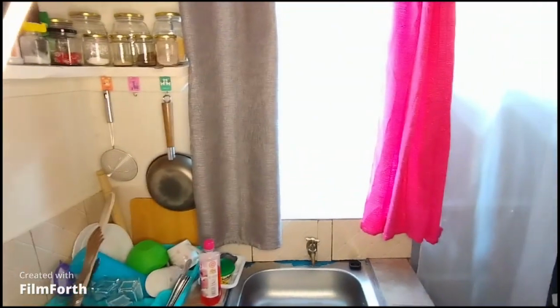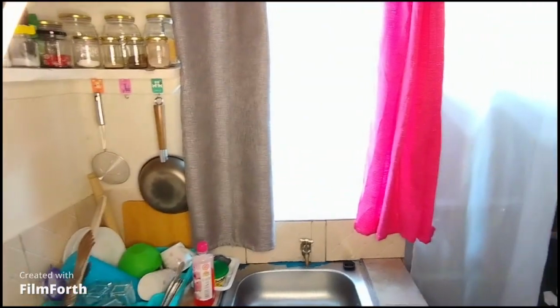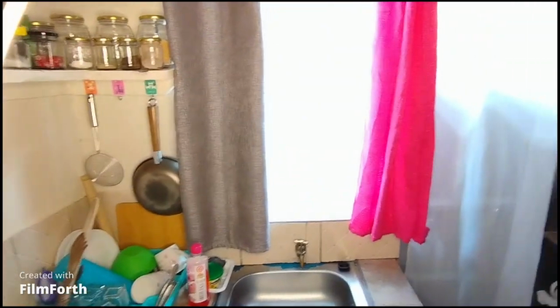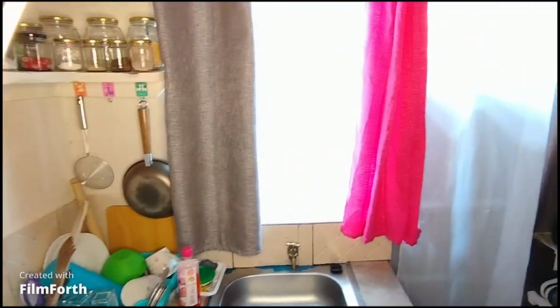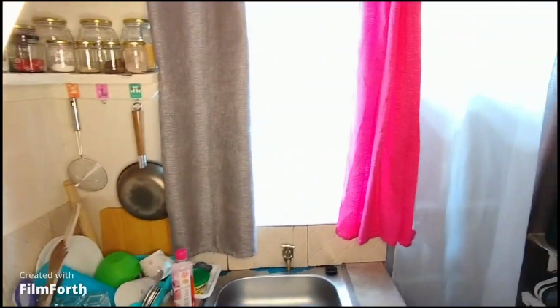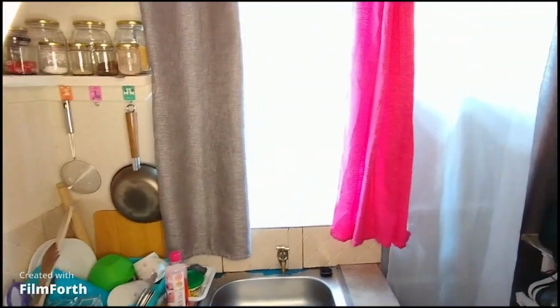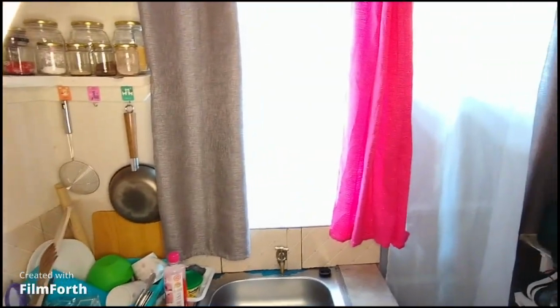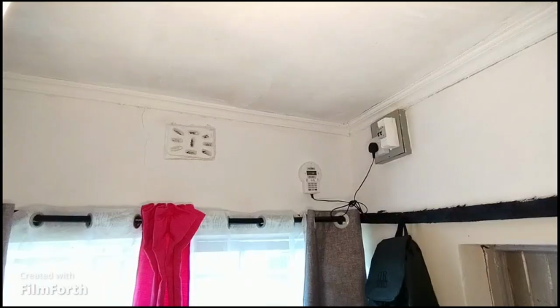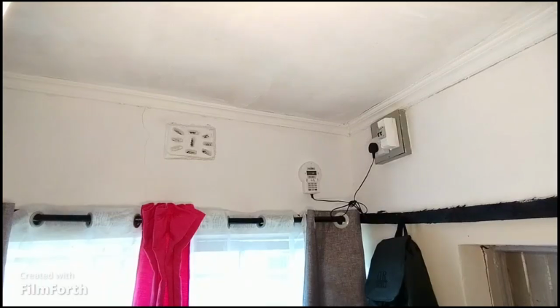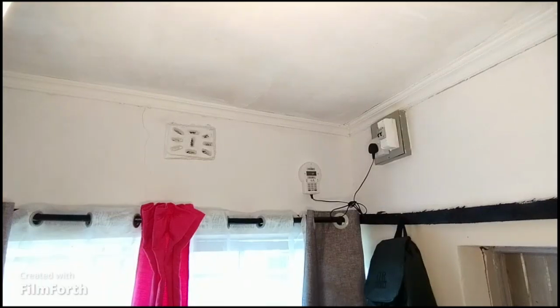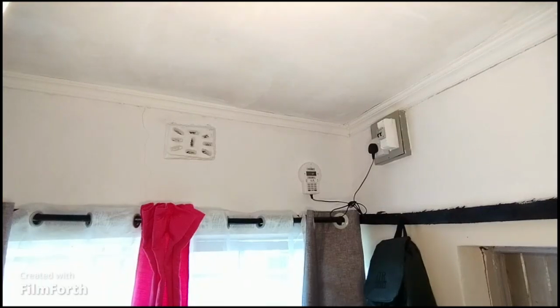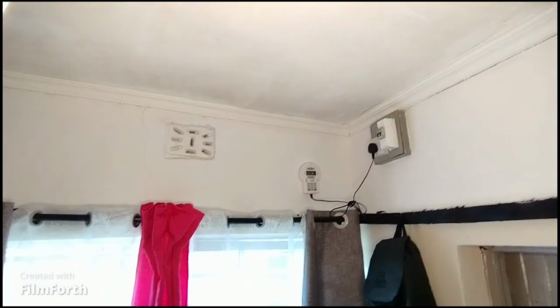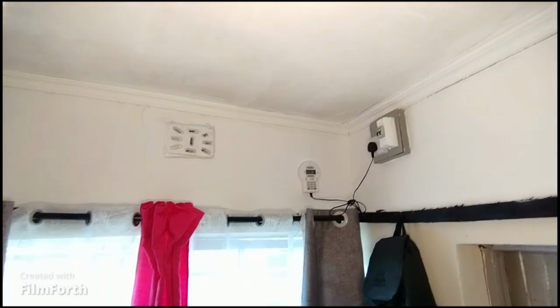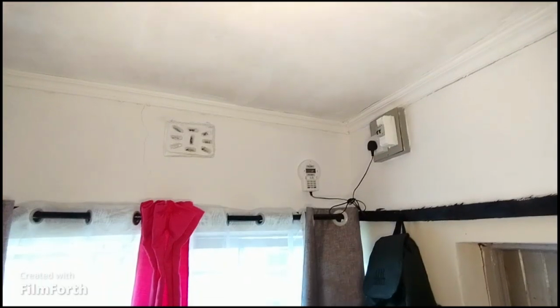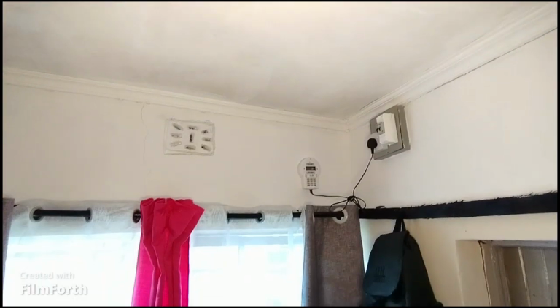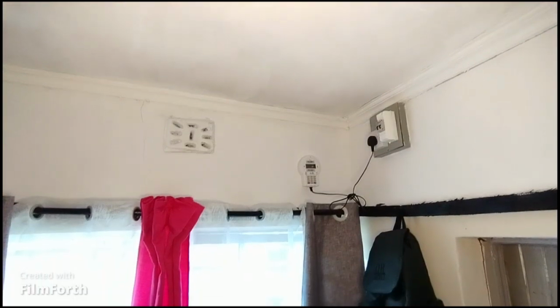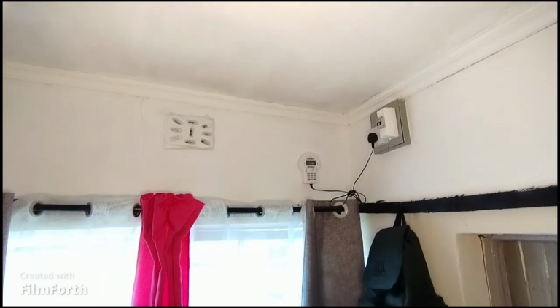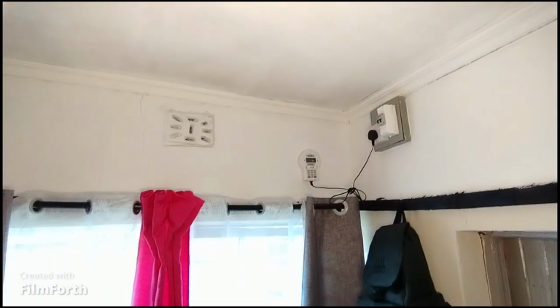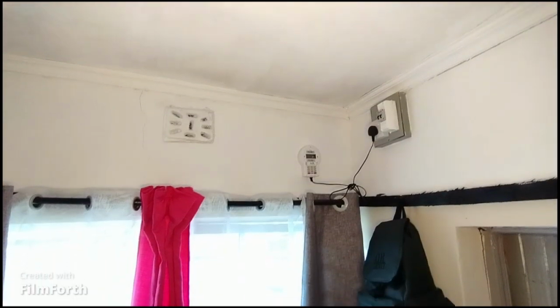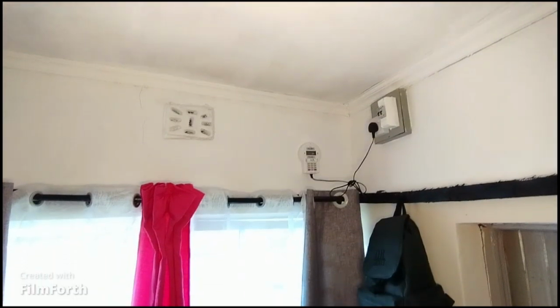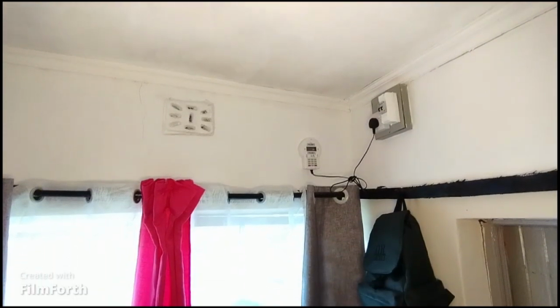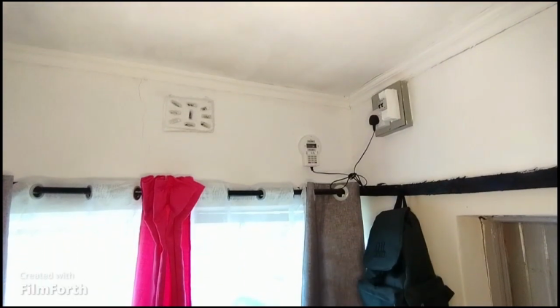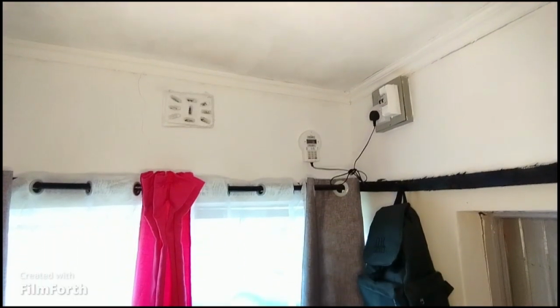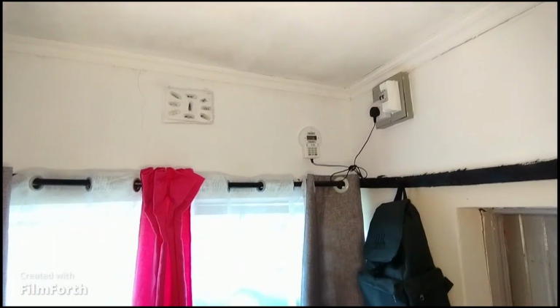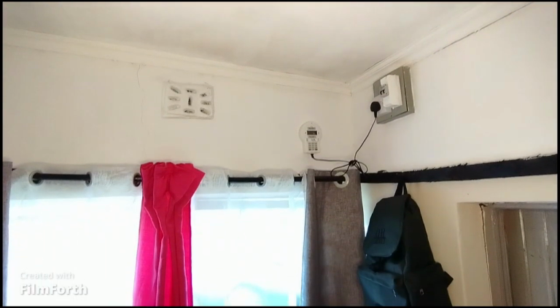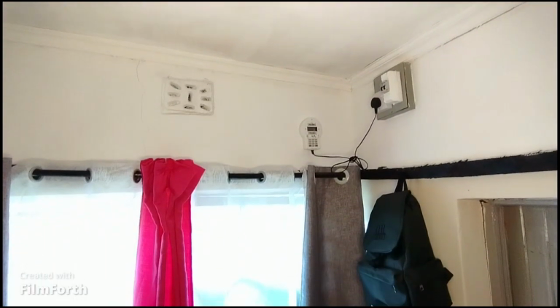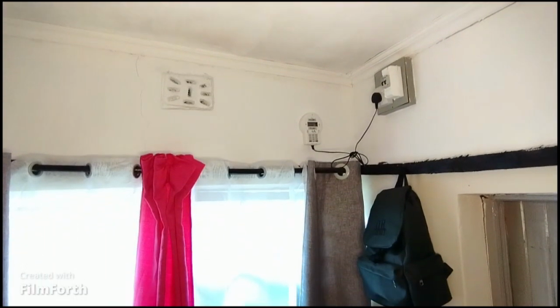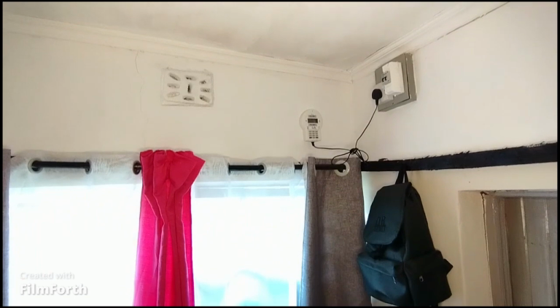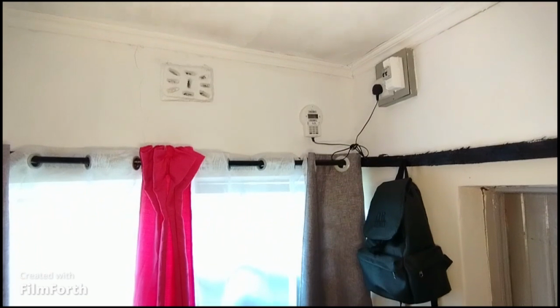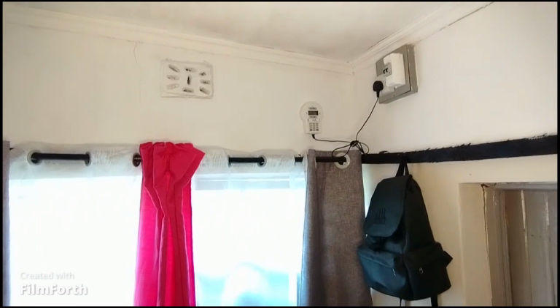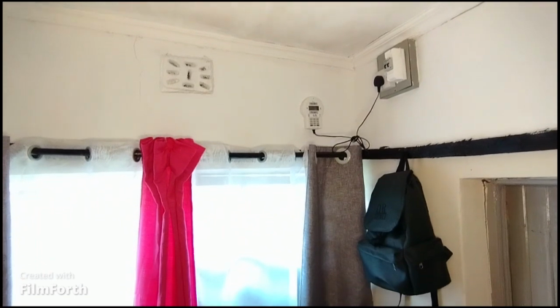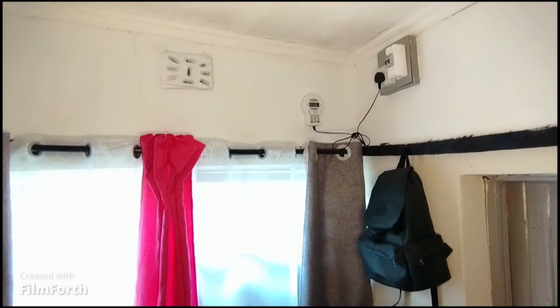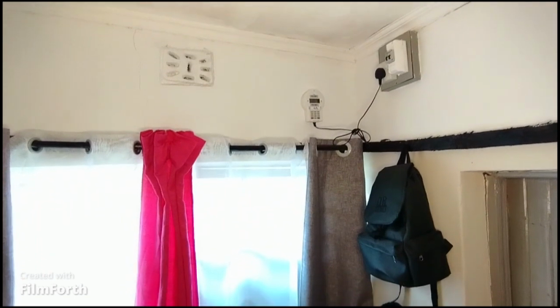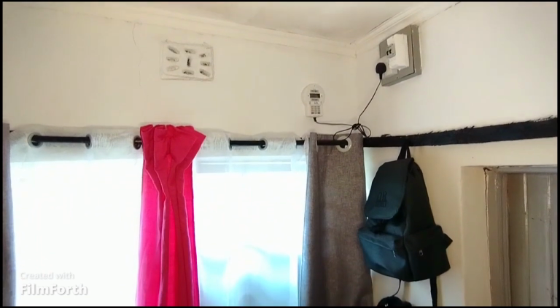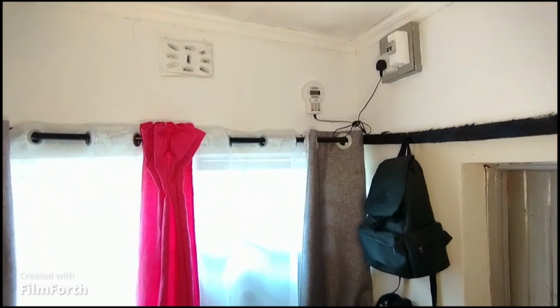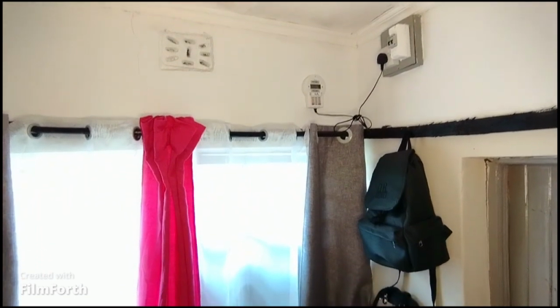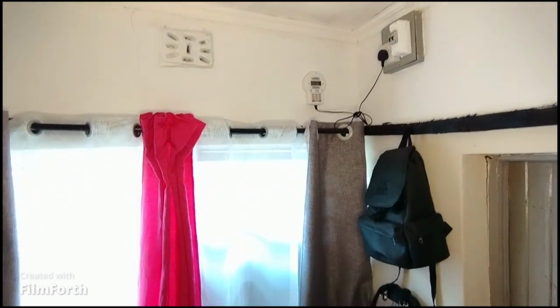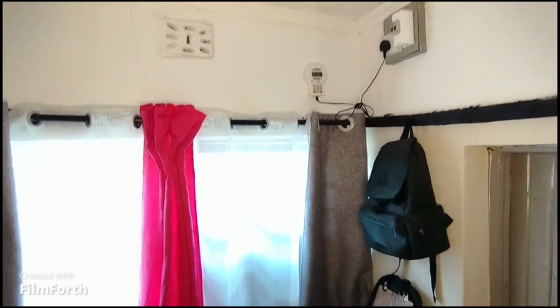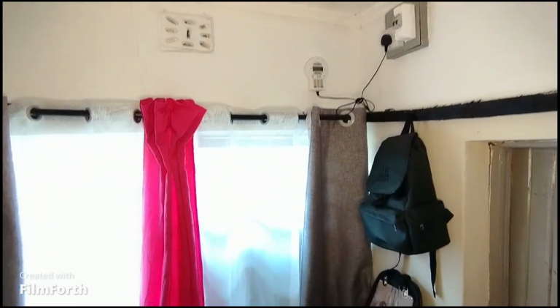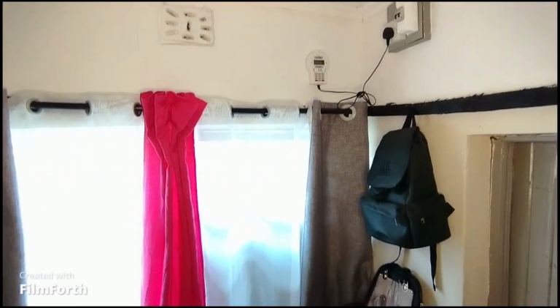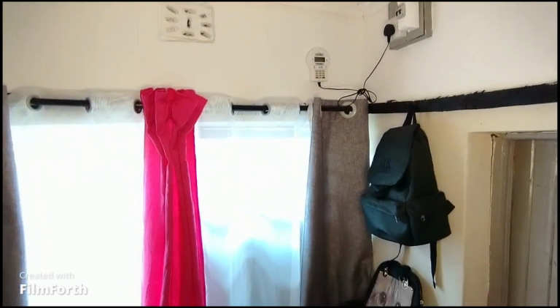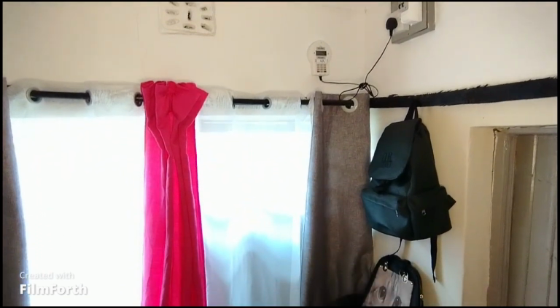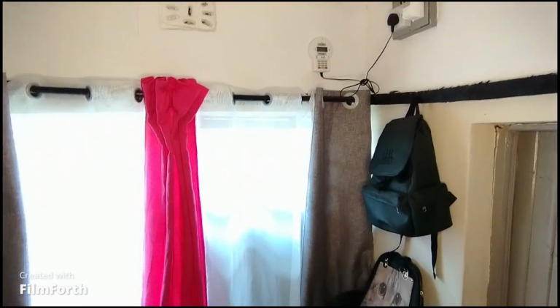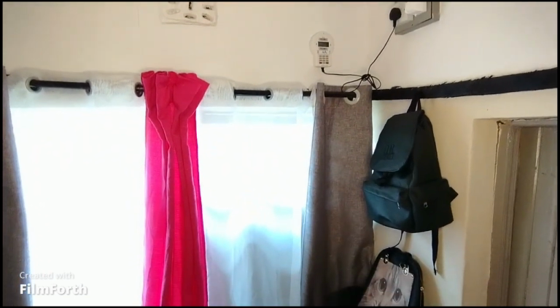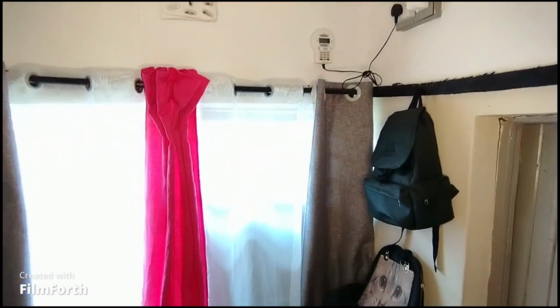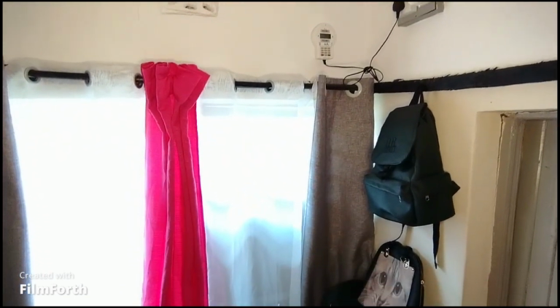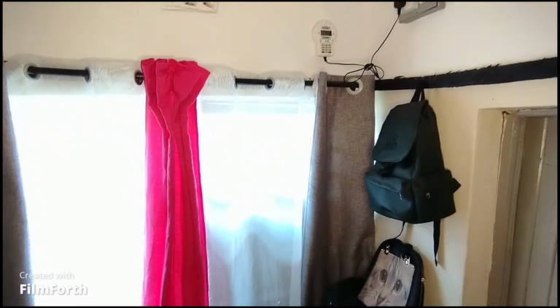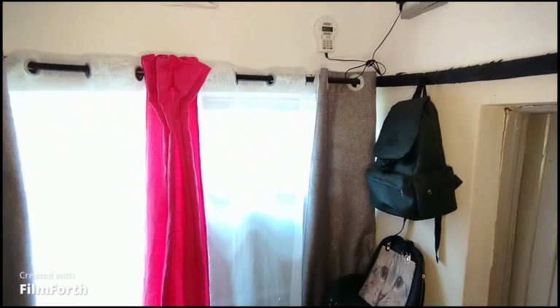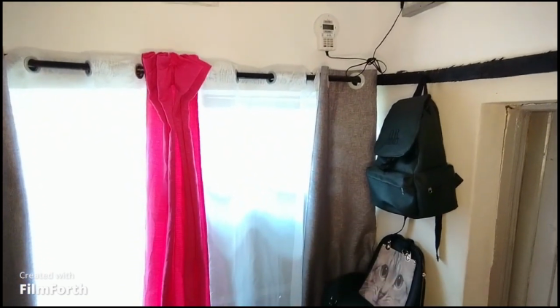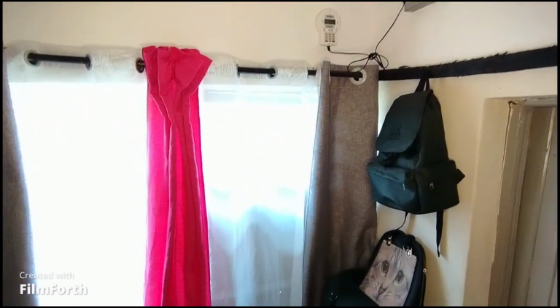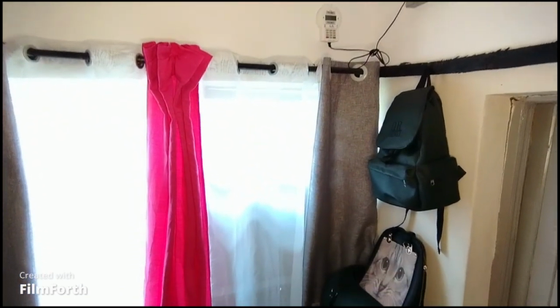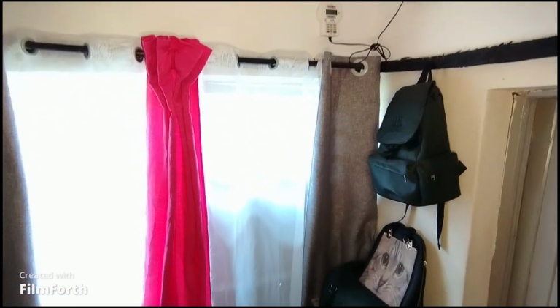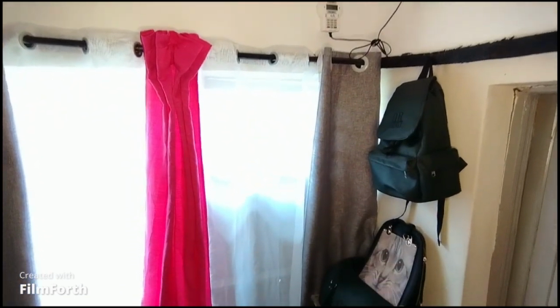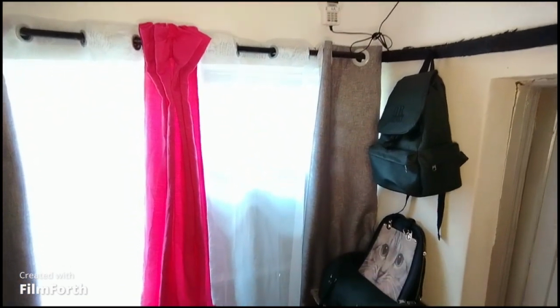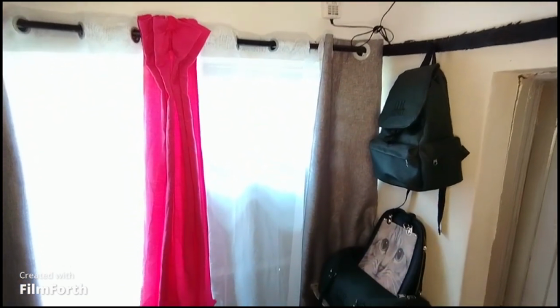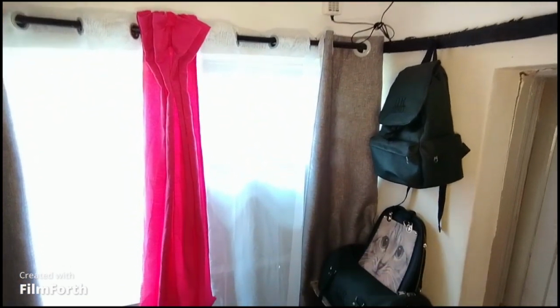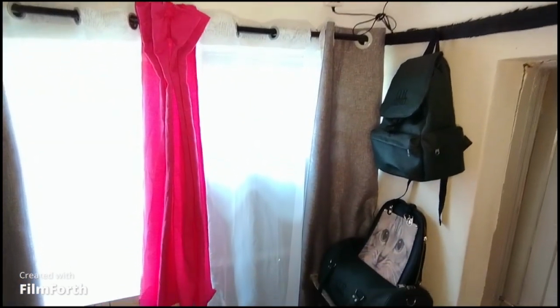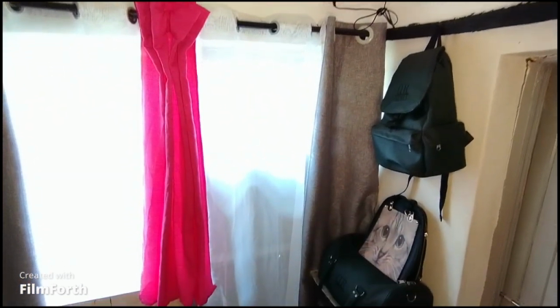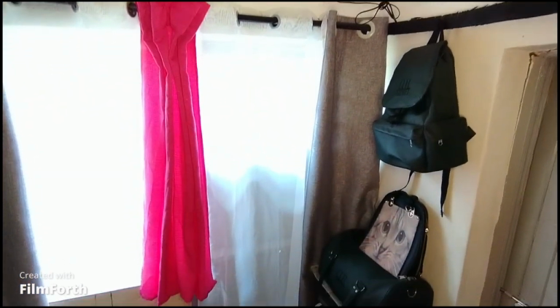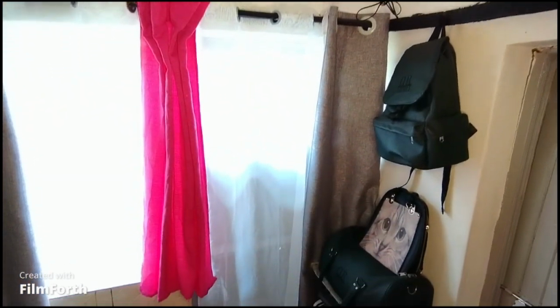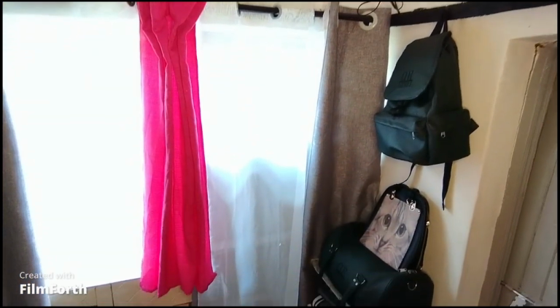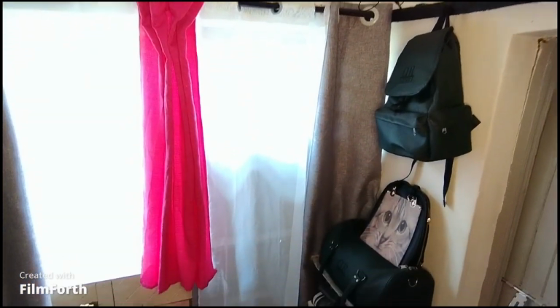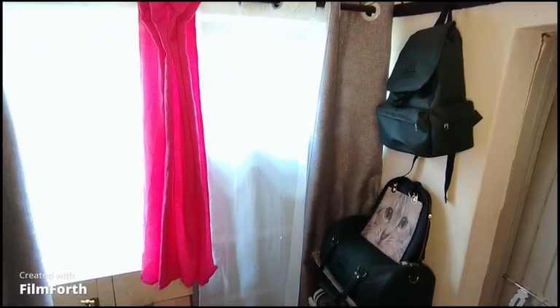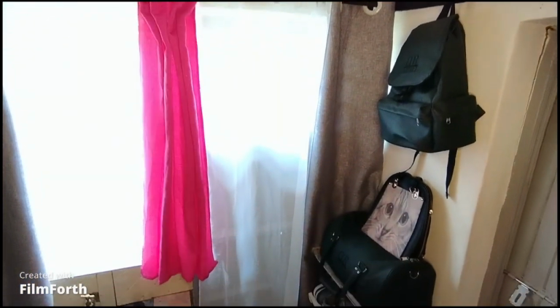That's the whole view of how that side of my tiny little space looks like.